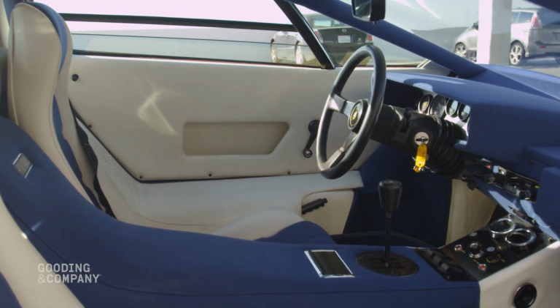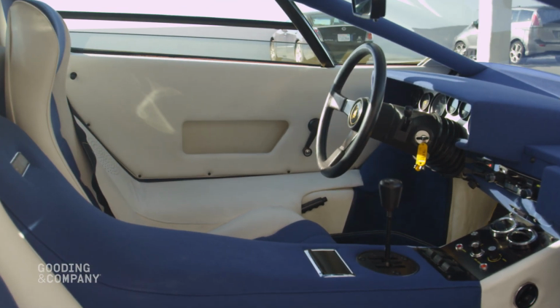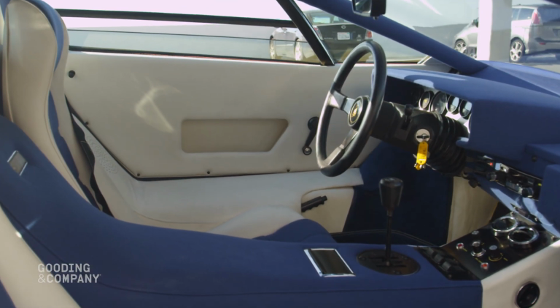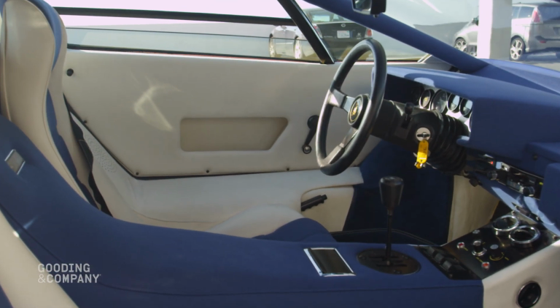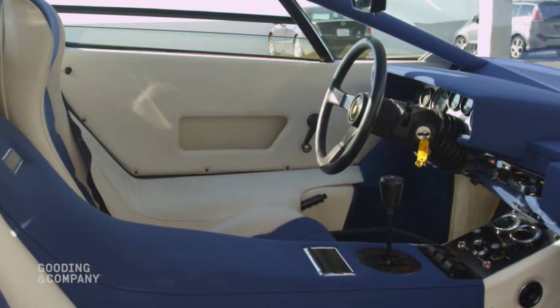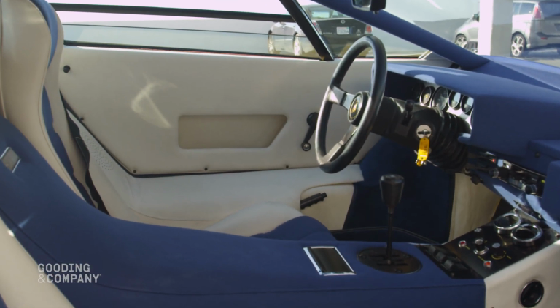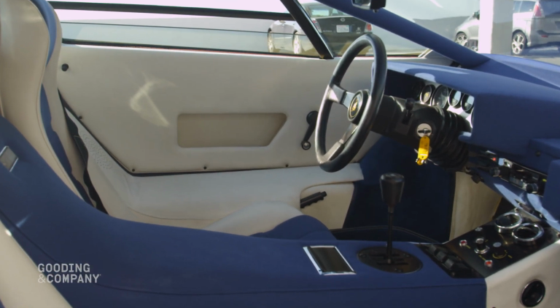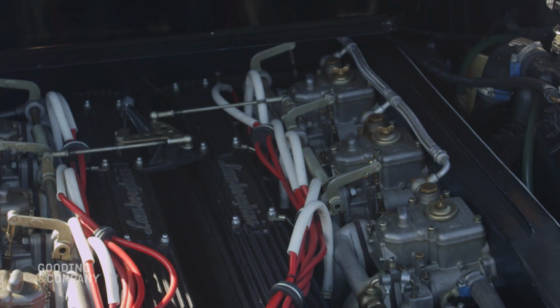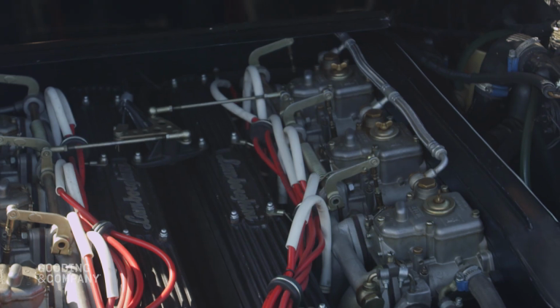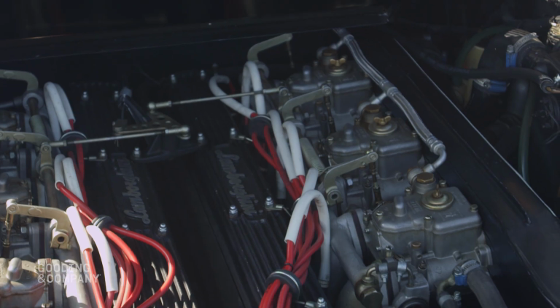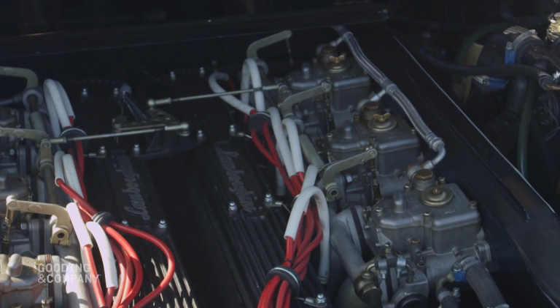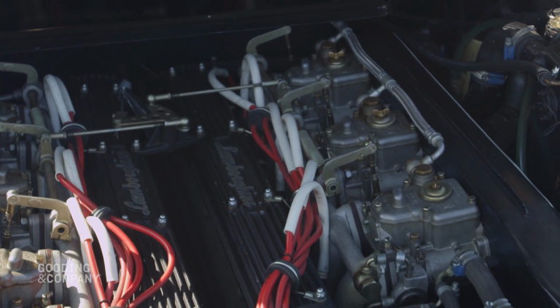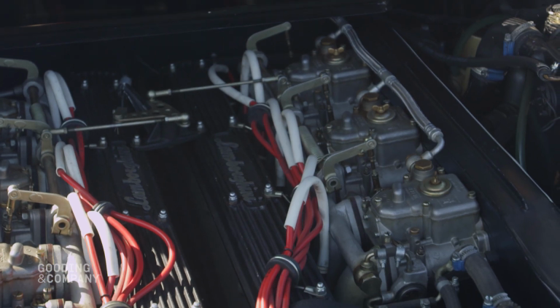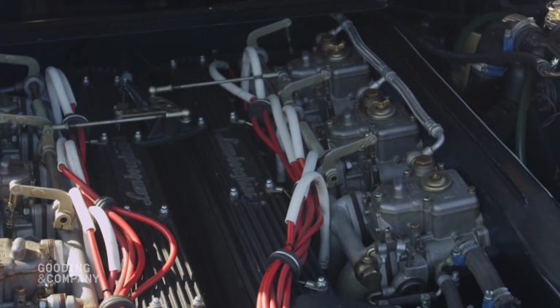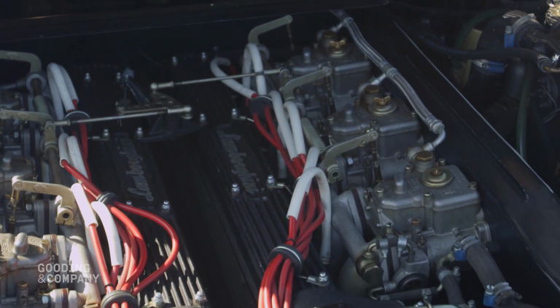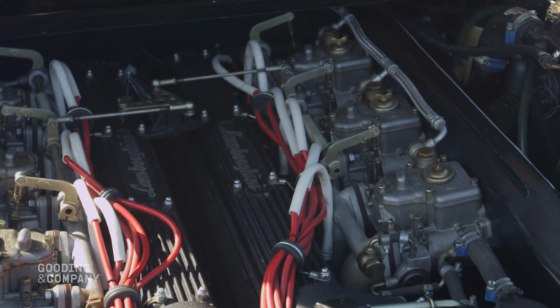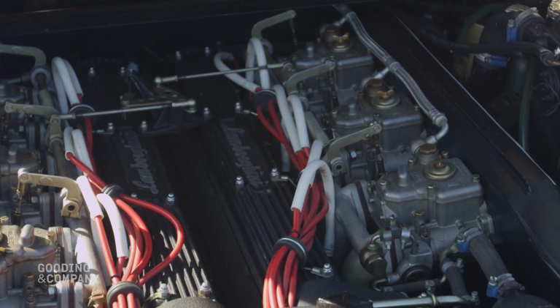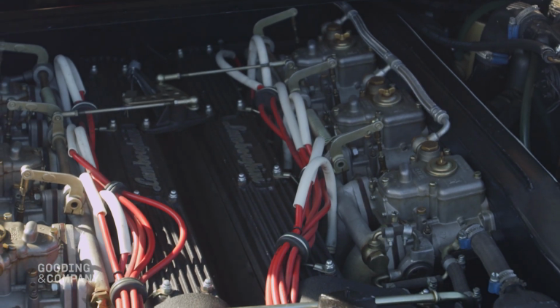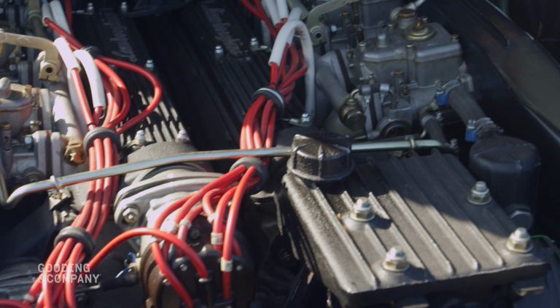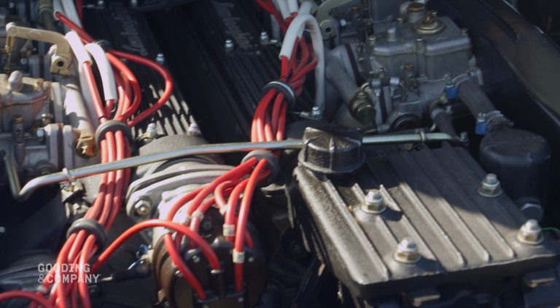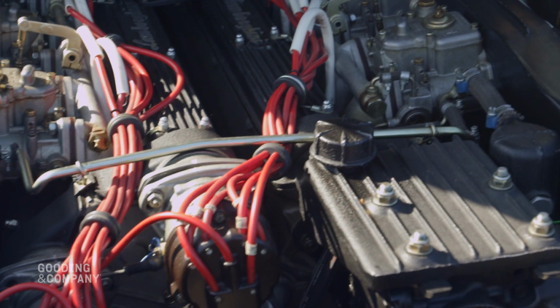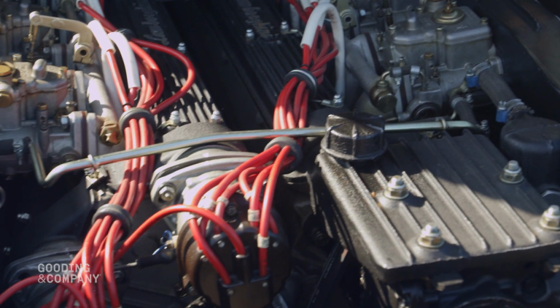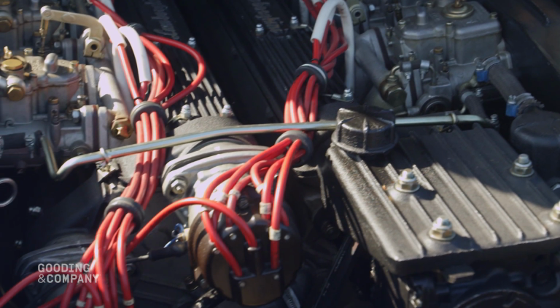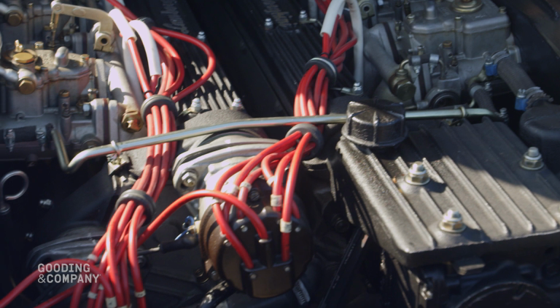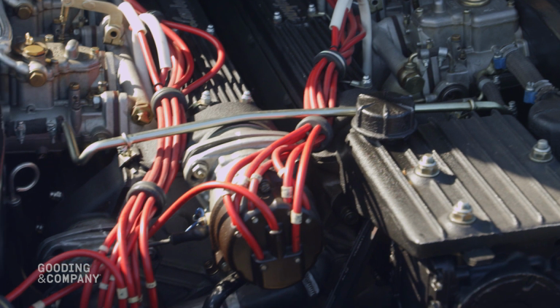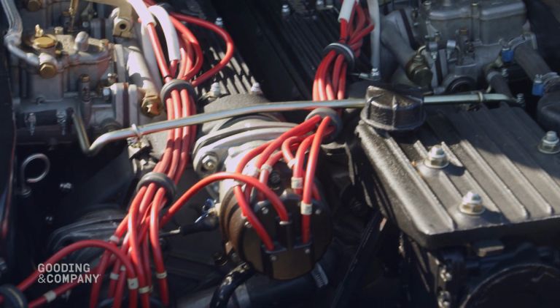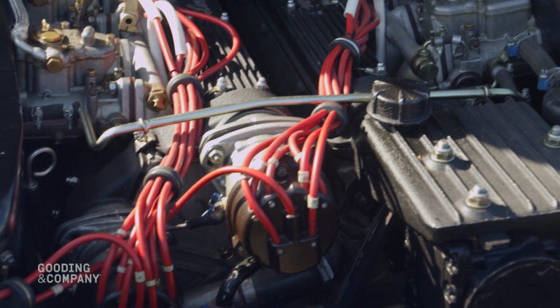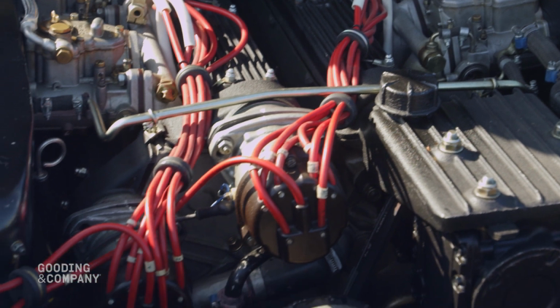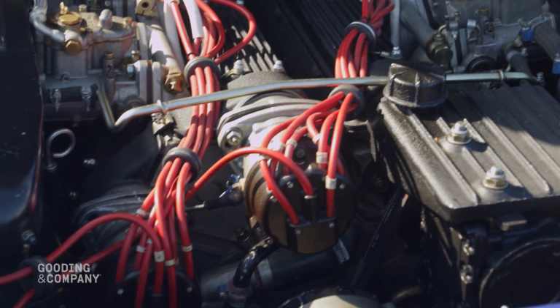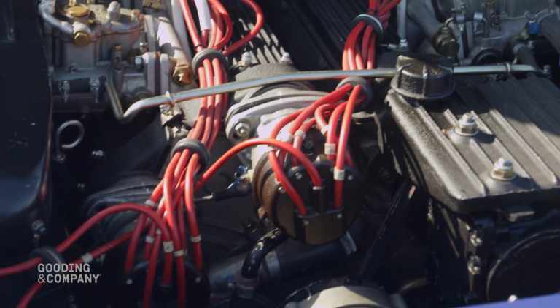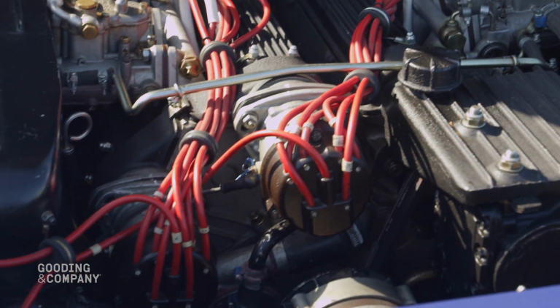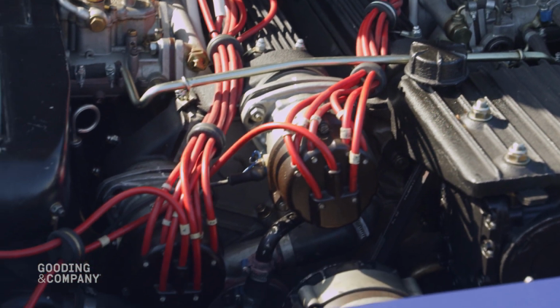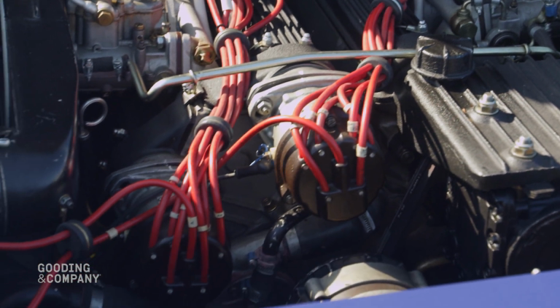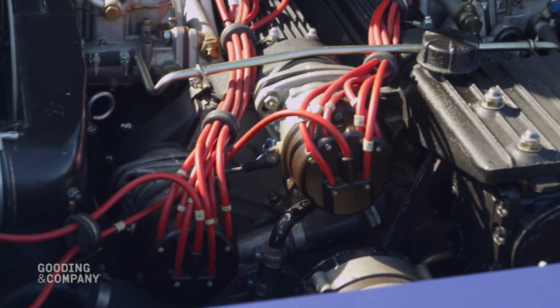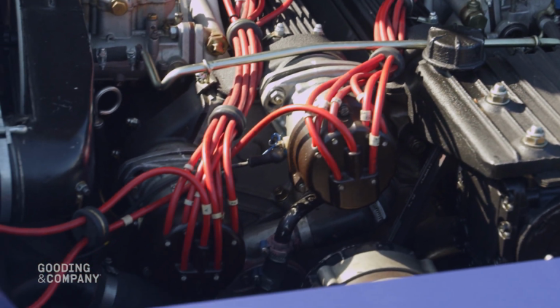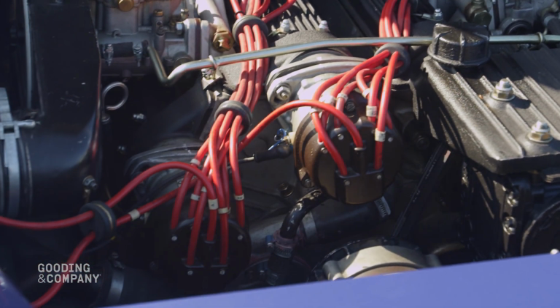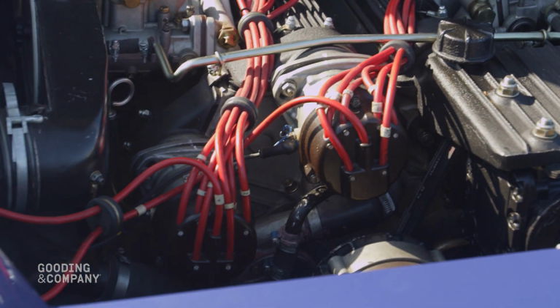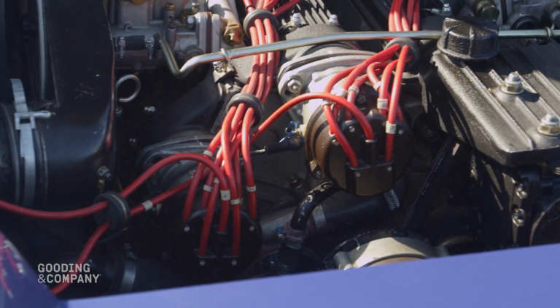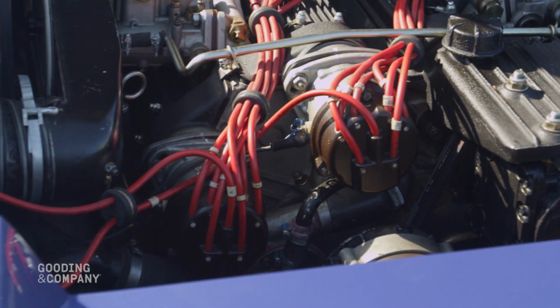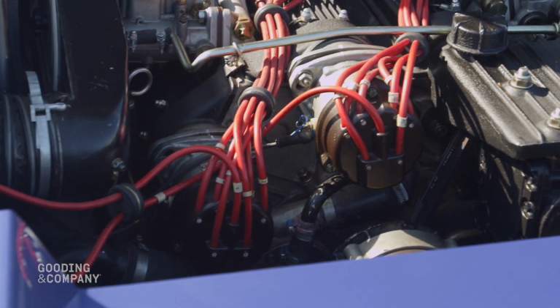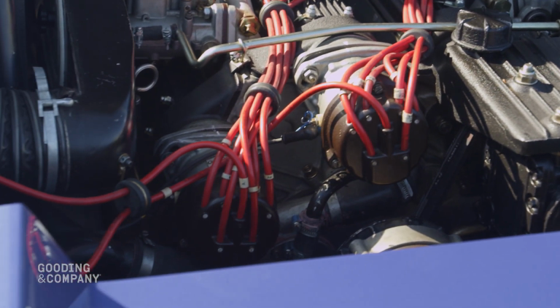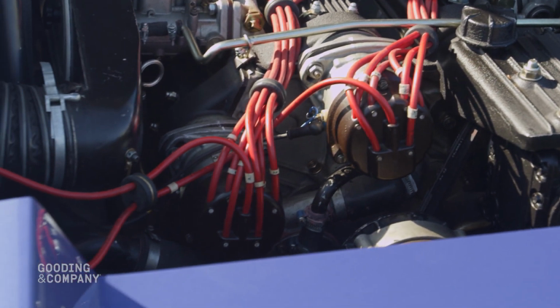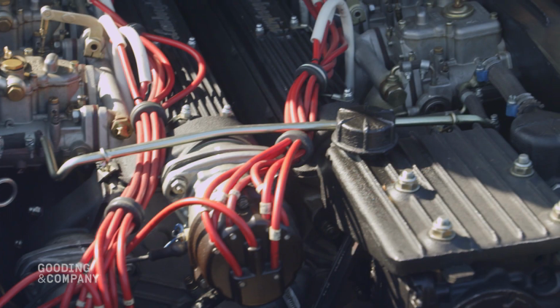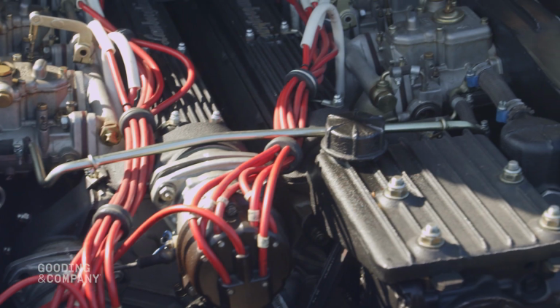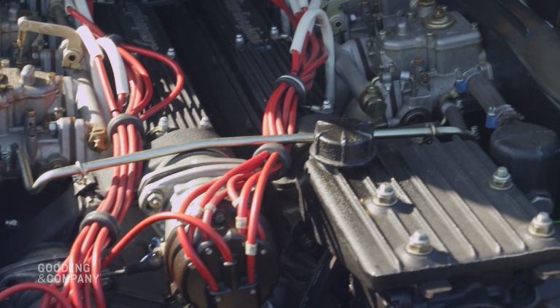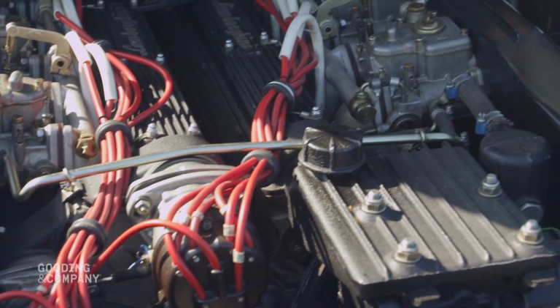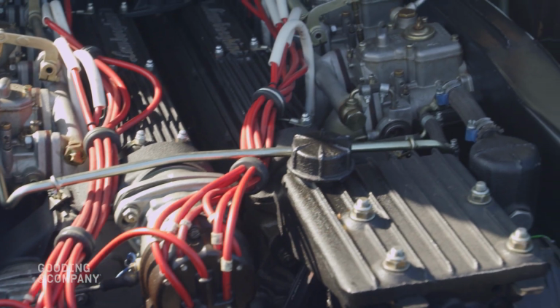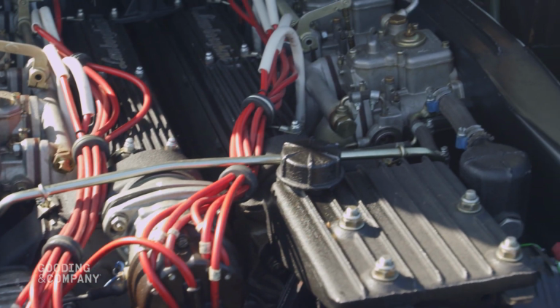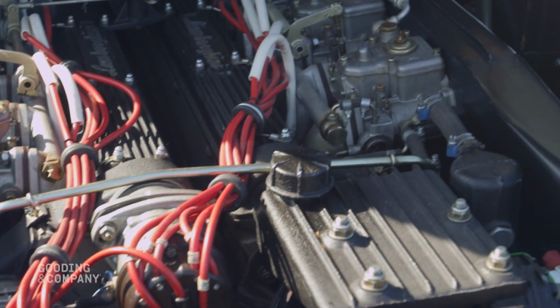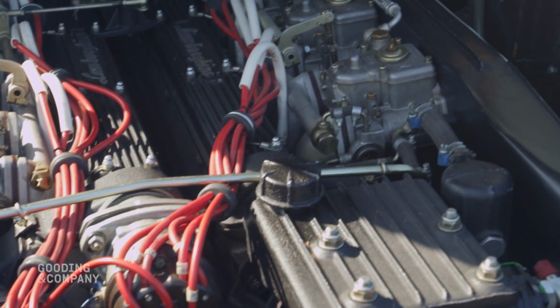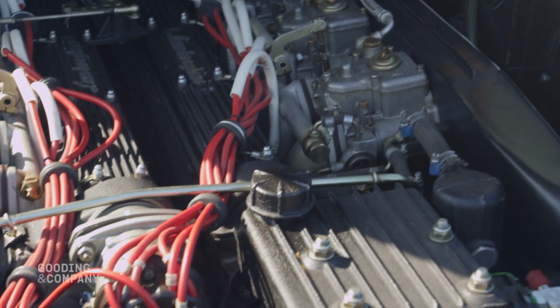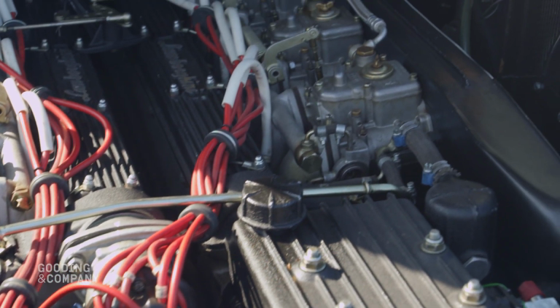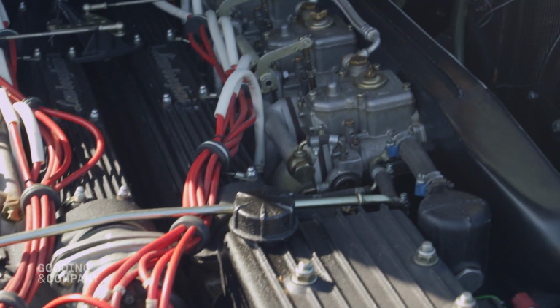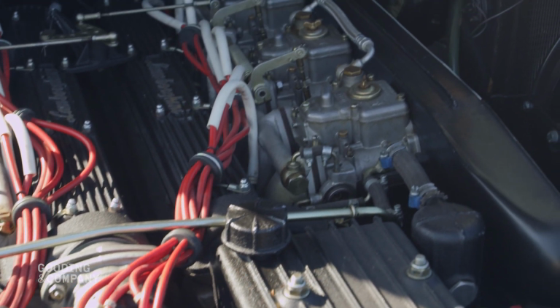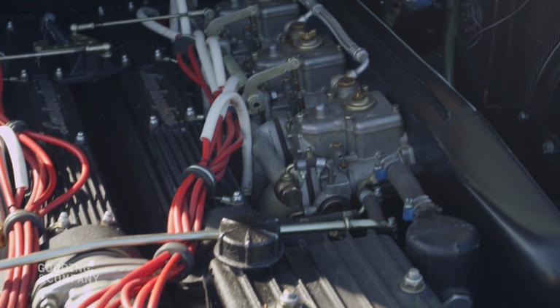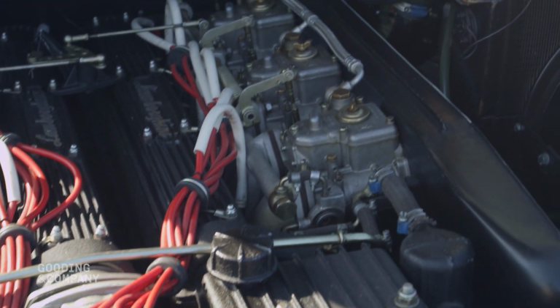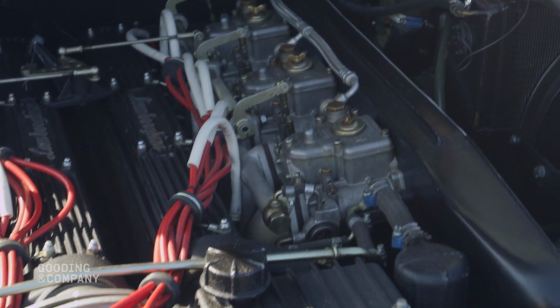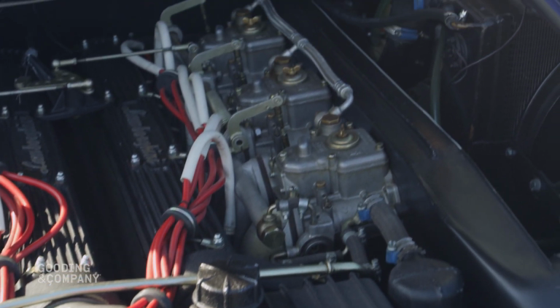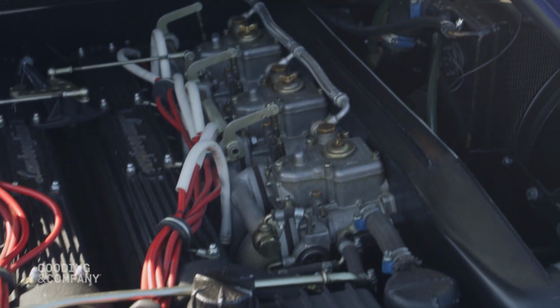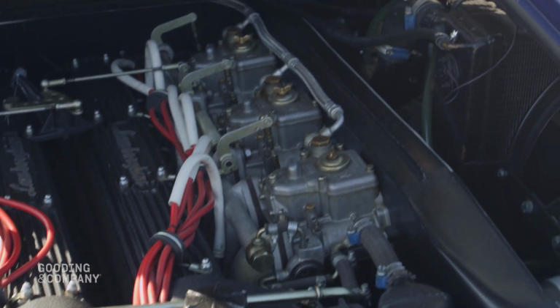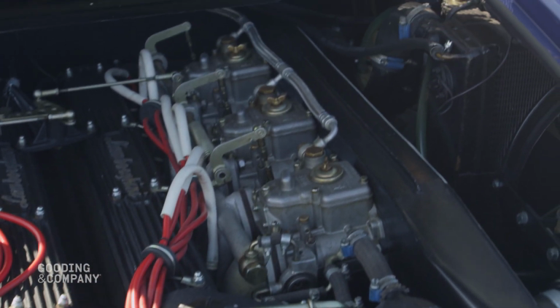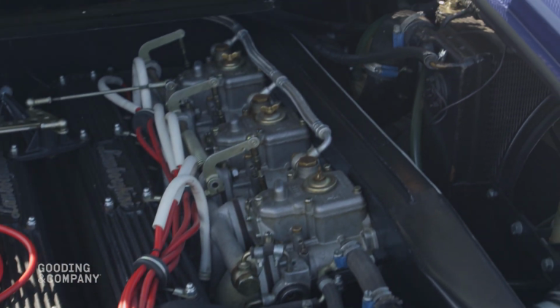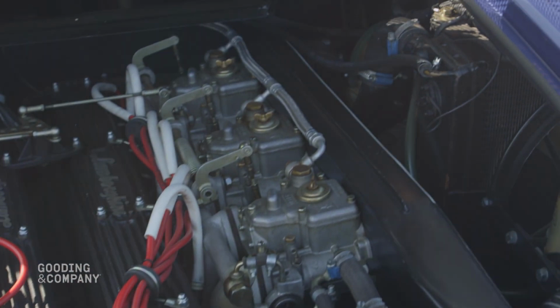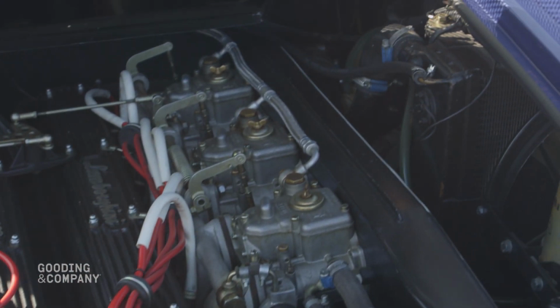It has a 3.9-liter double overhead cam V12, 6 Weber carburetors, producing 375 brake horsepower at 8,000 RPM.